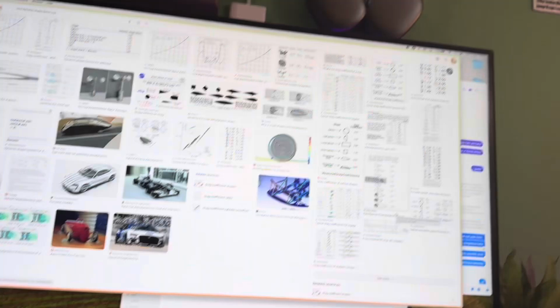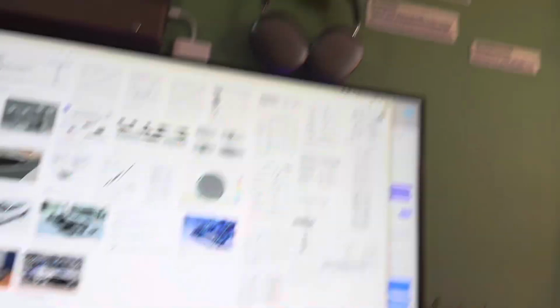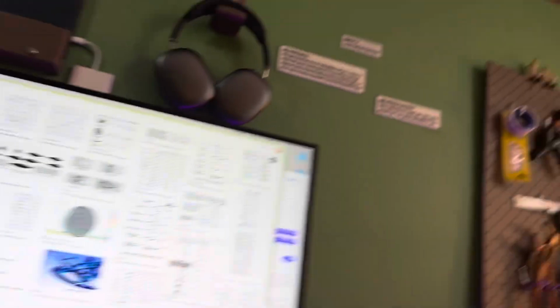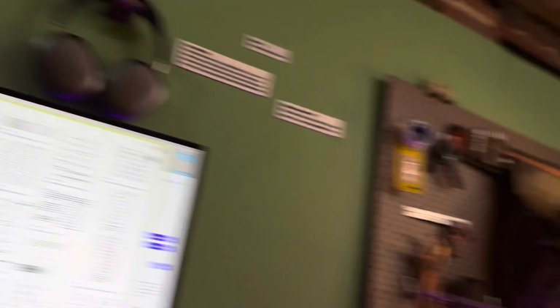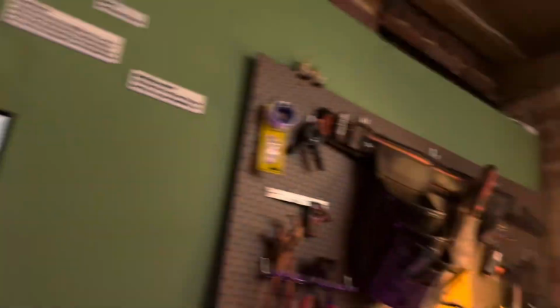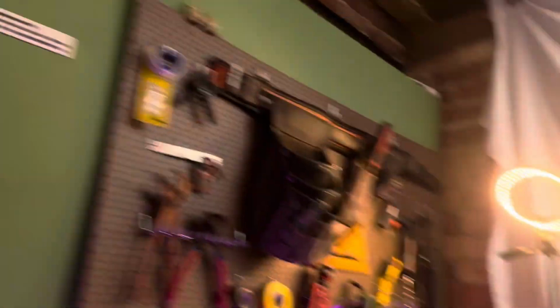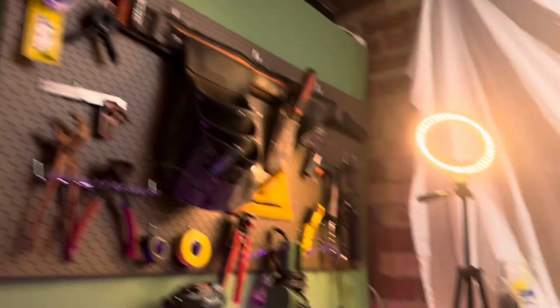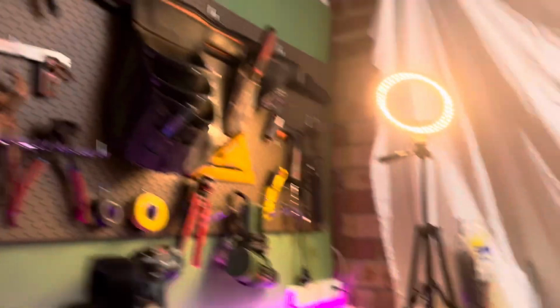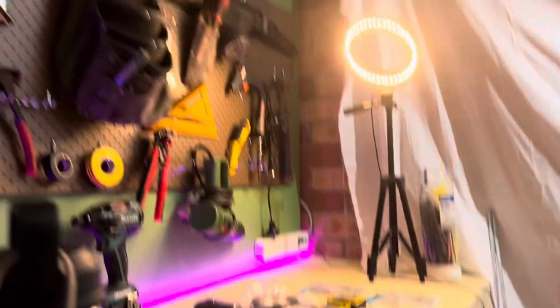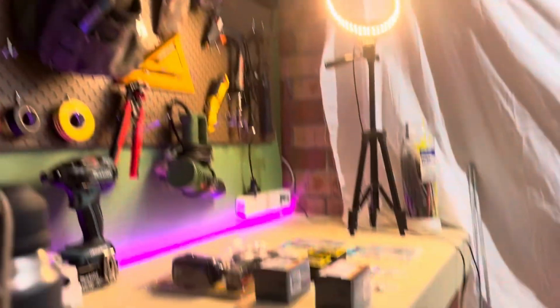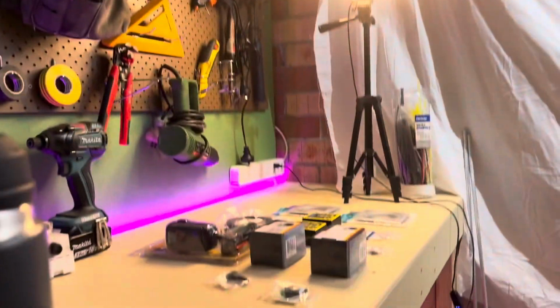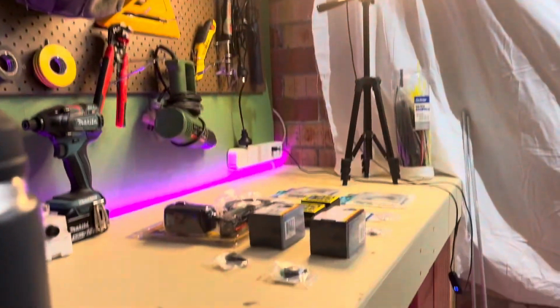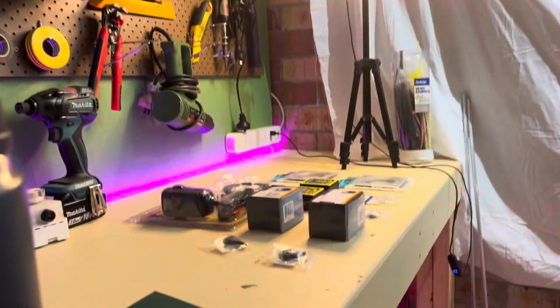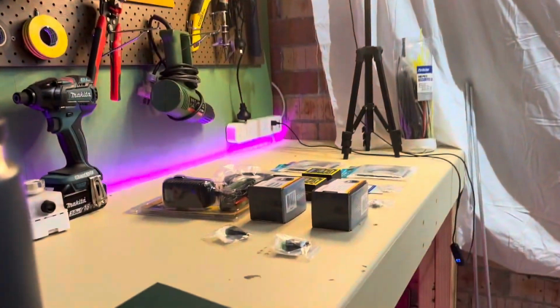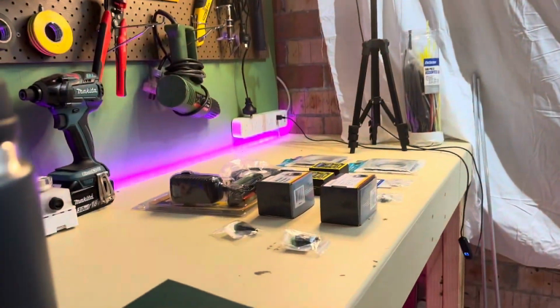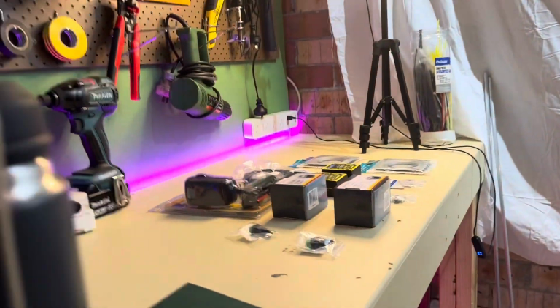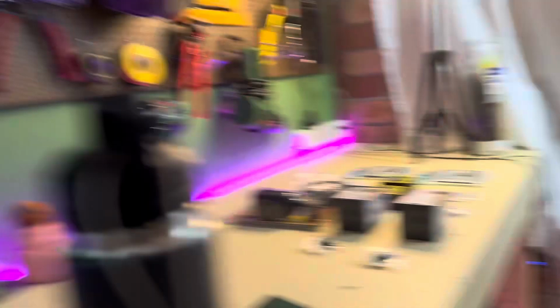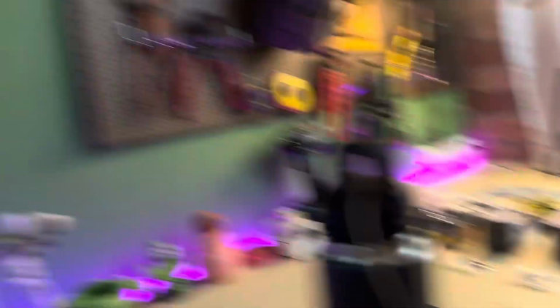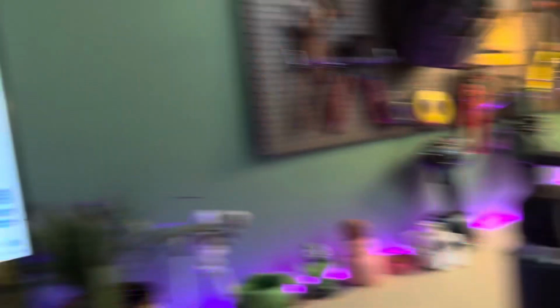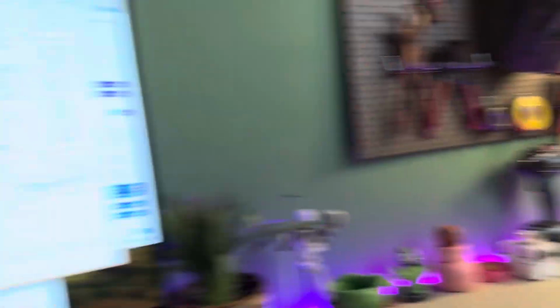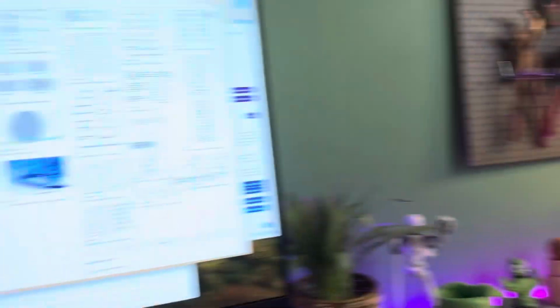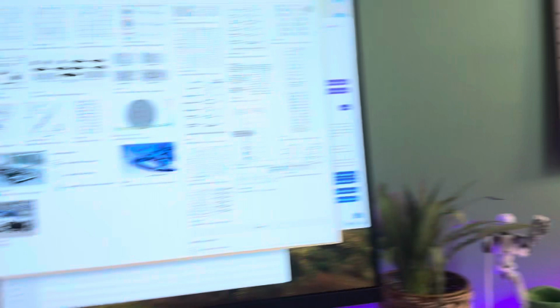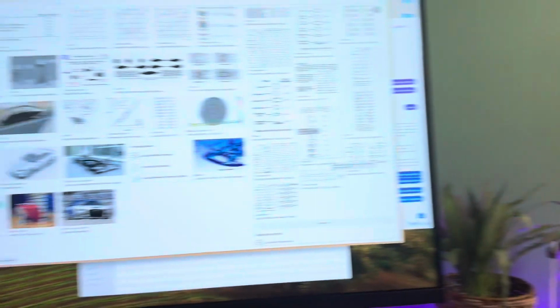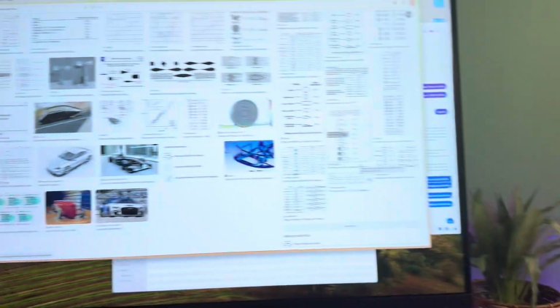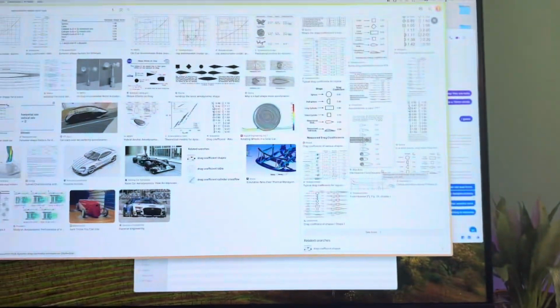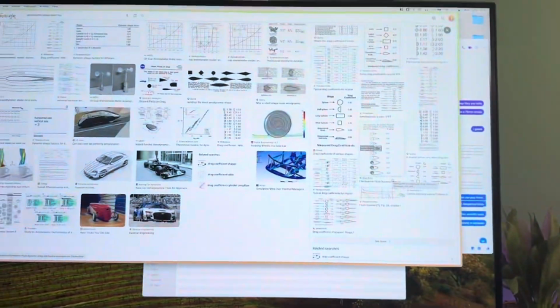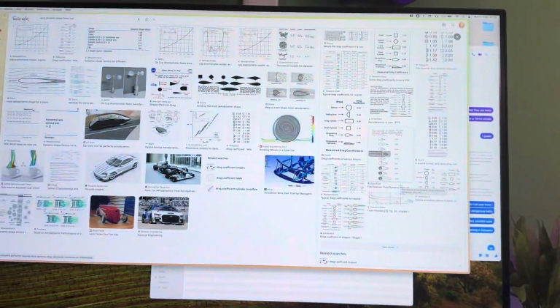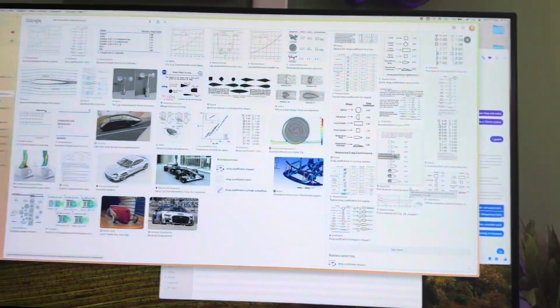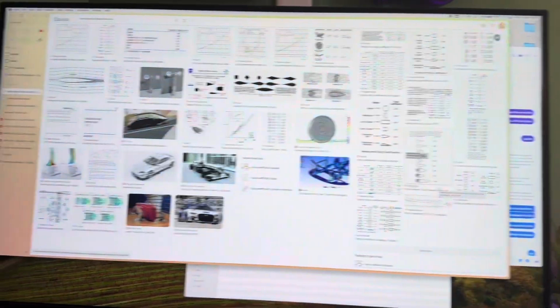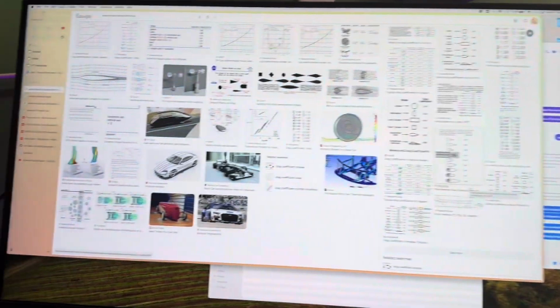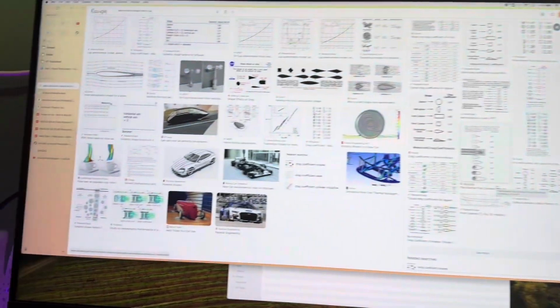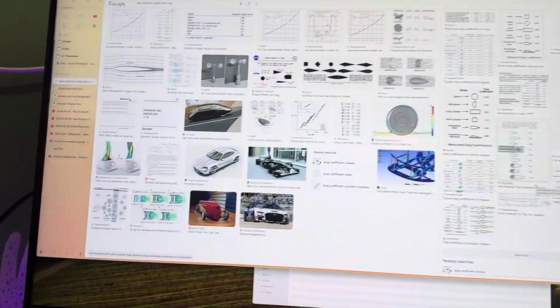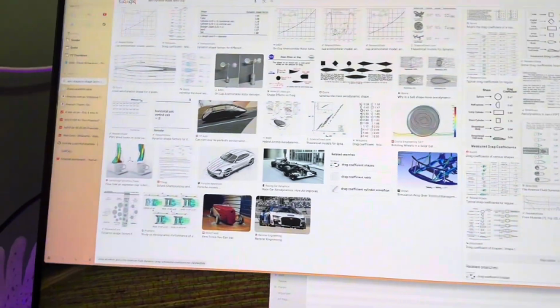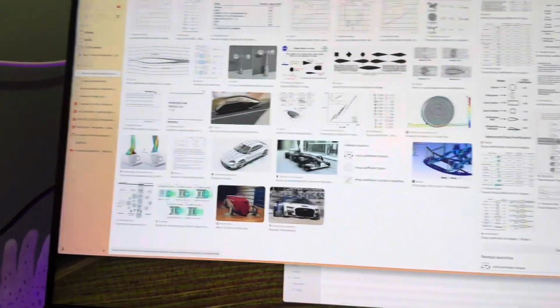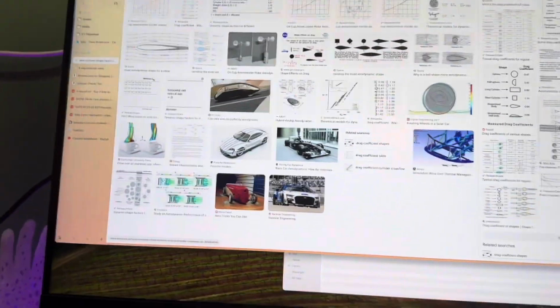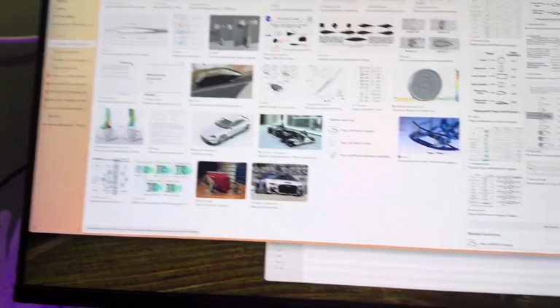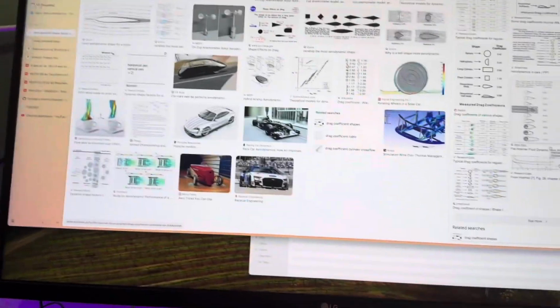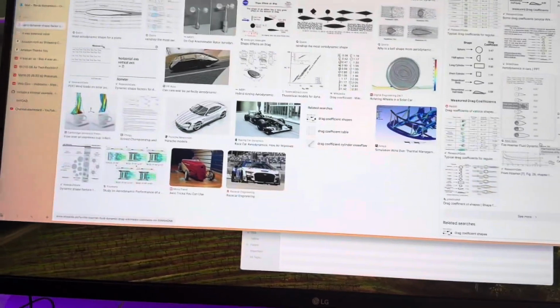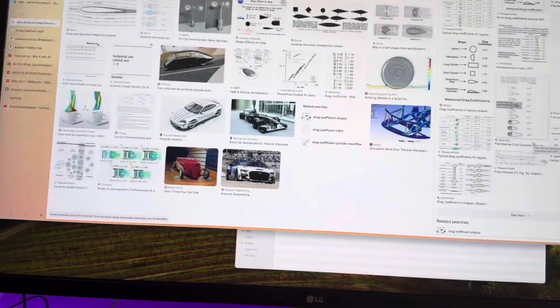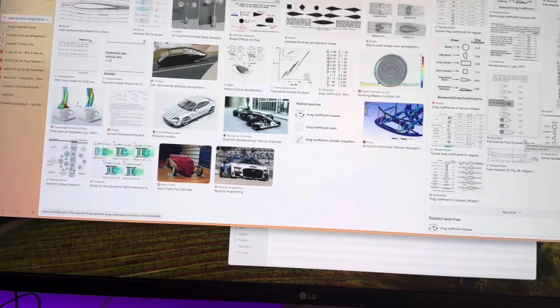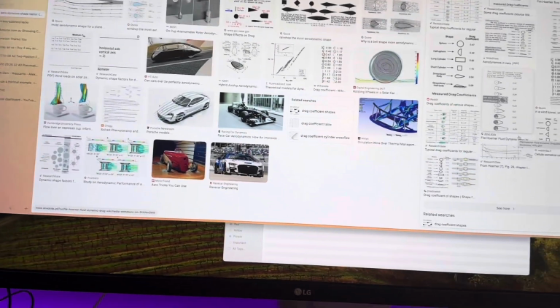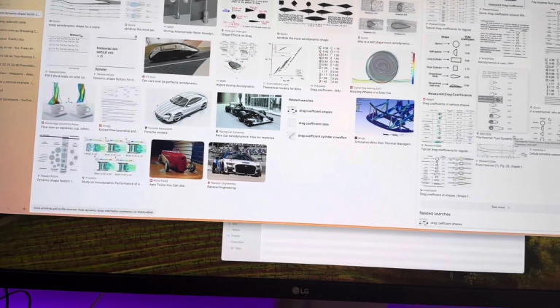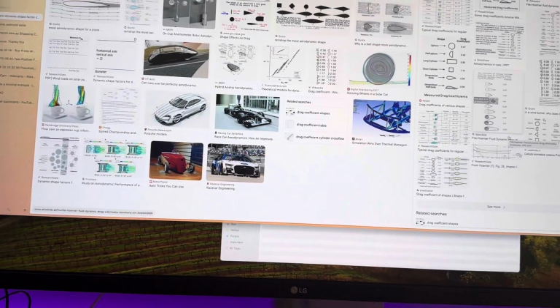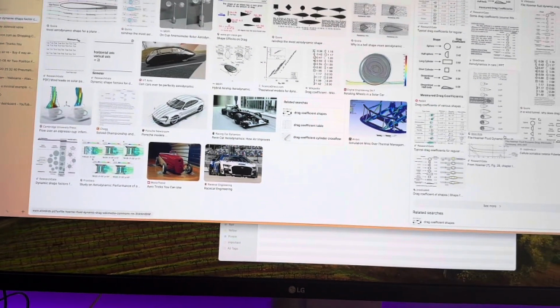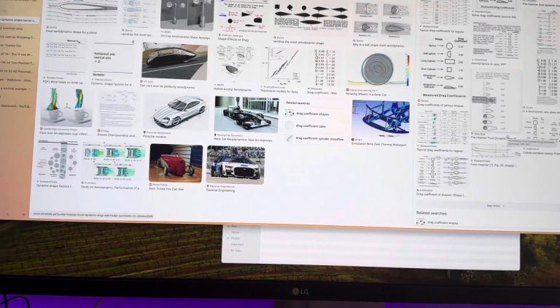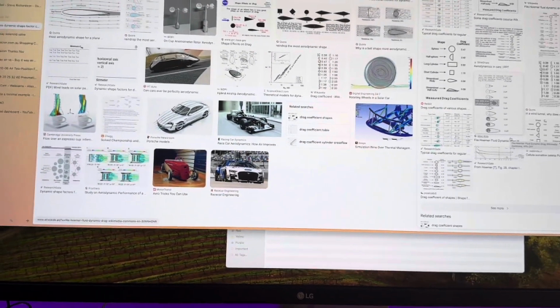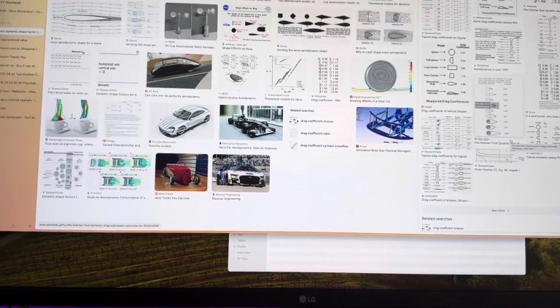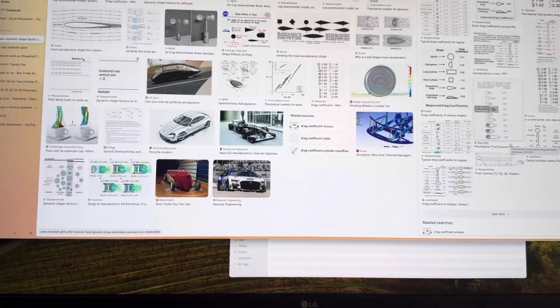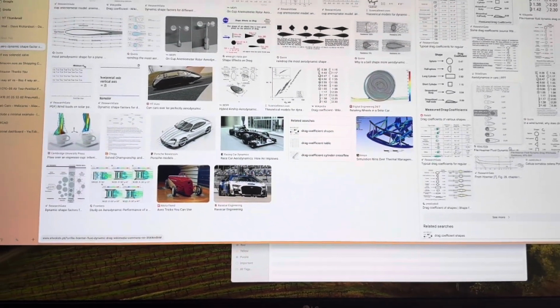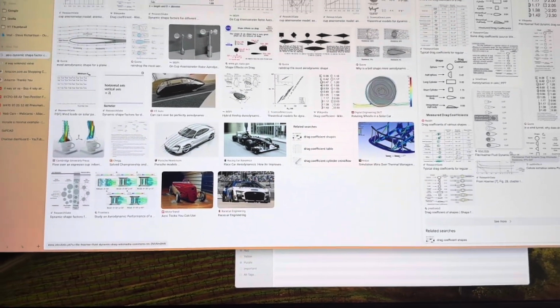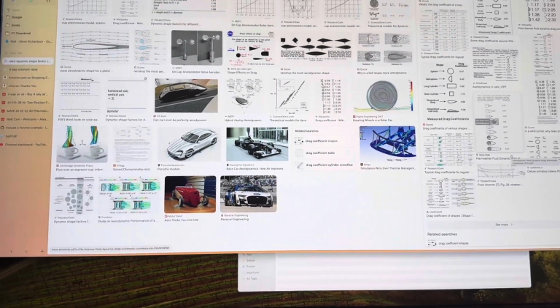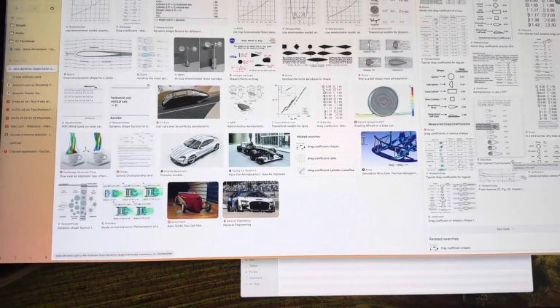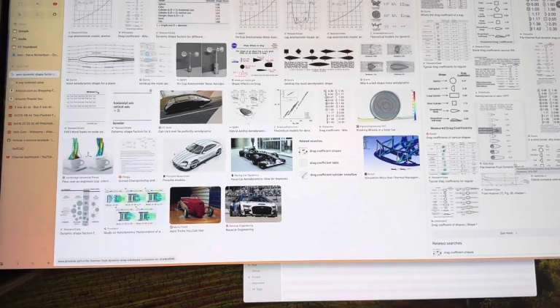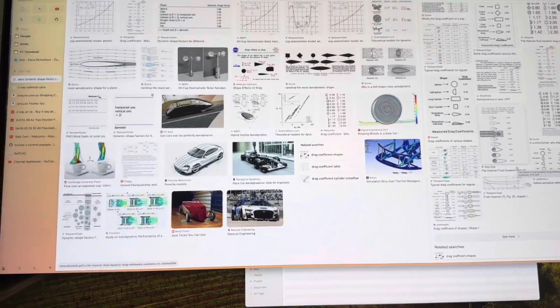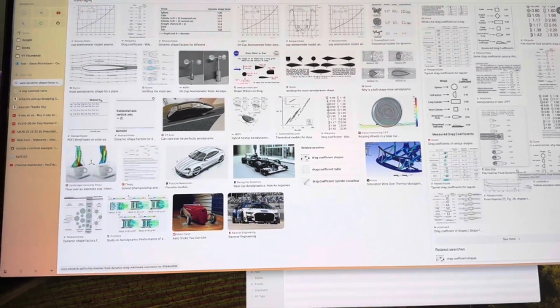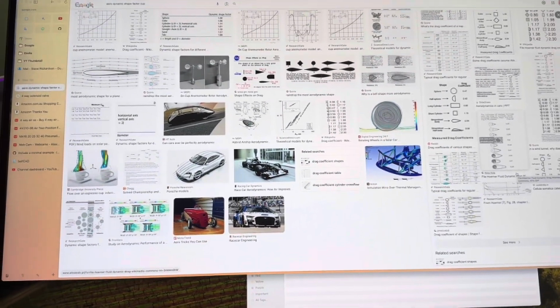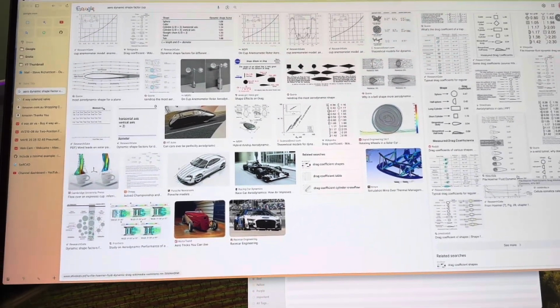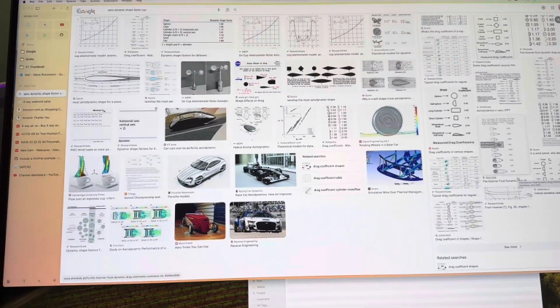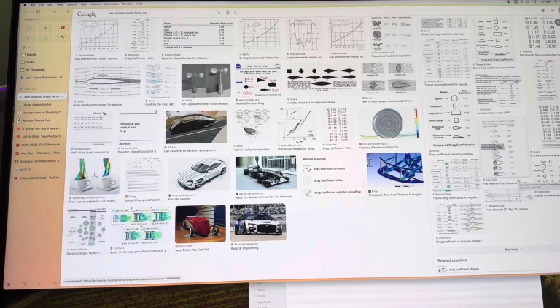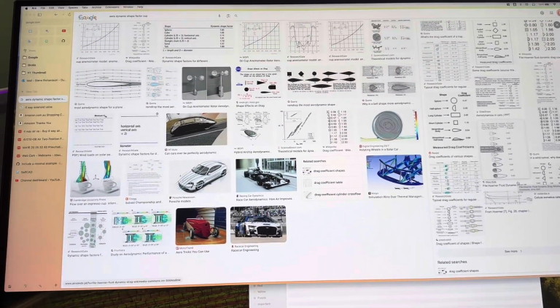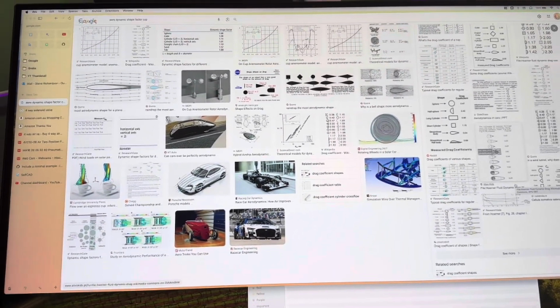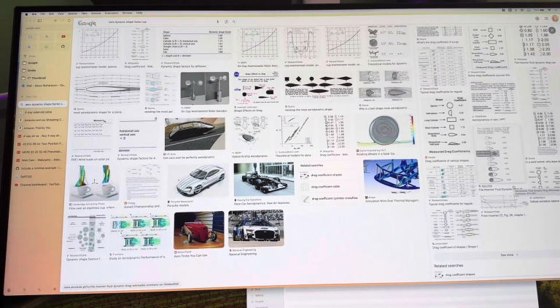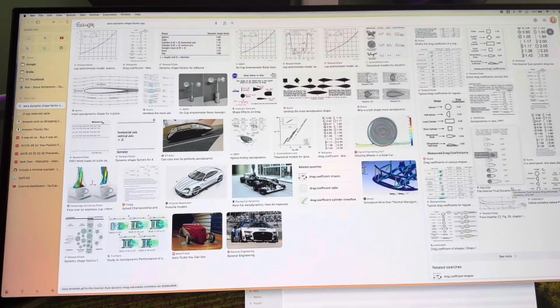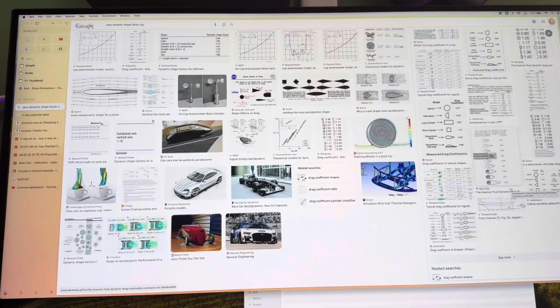And then maybe just start dabbling with these electronics, see if we can get some things turning. Modelling and electronics.